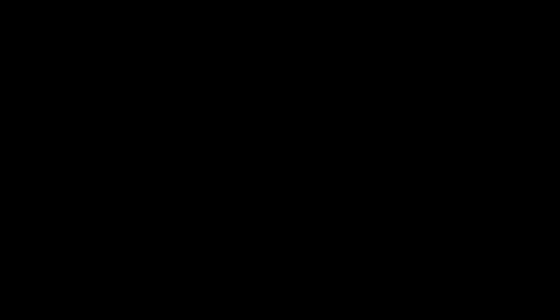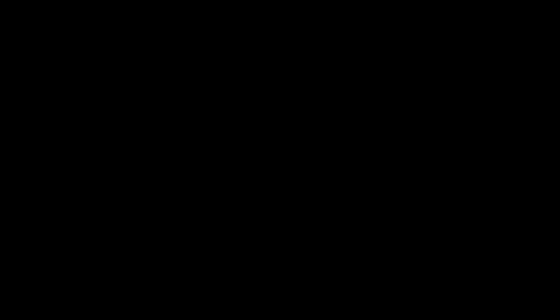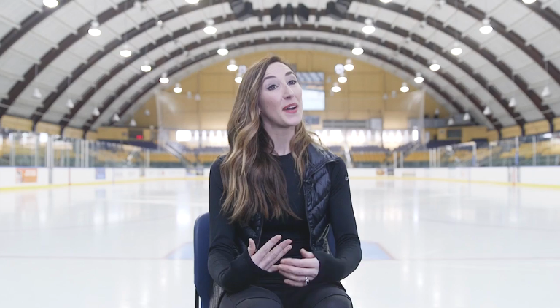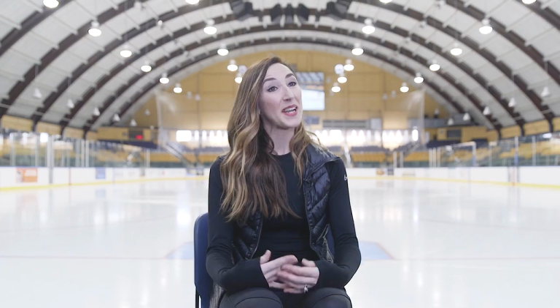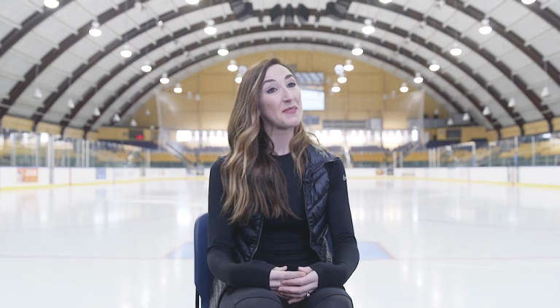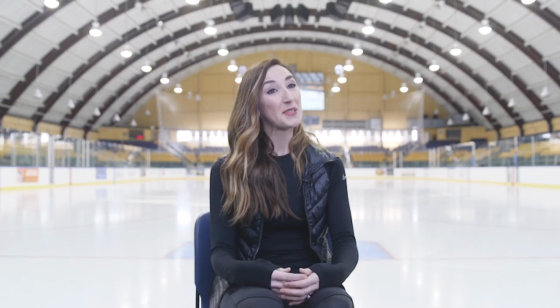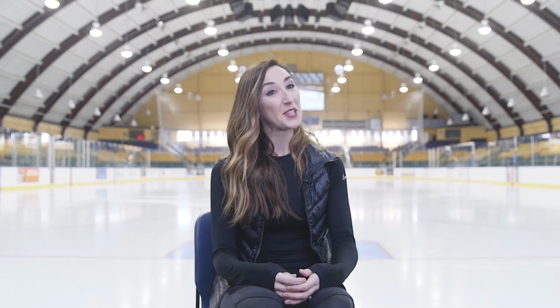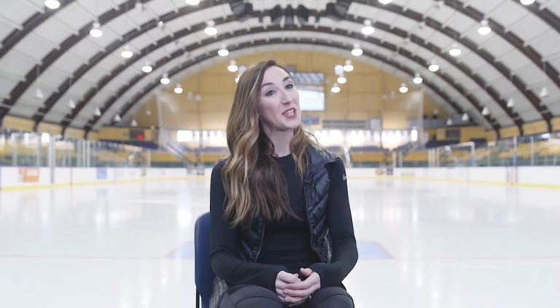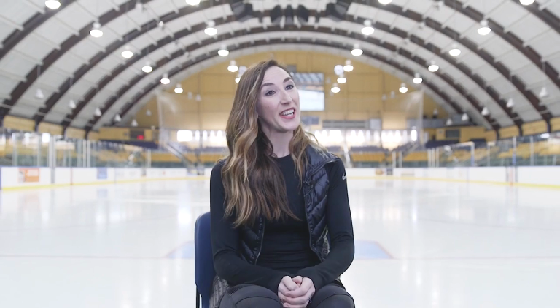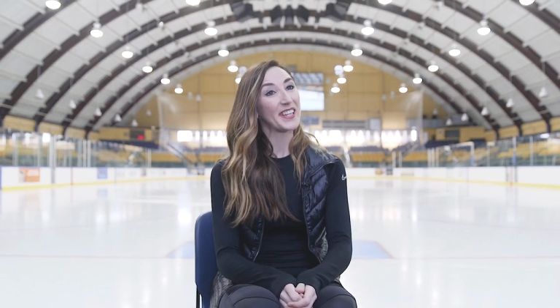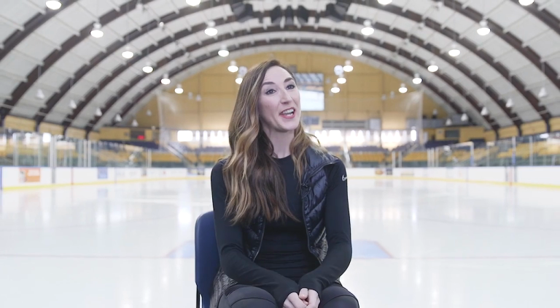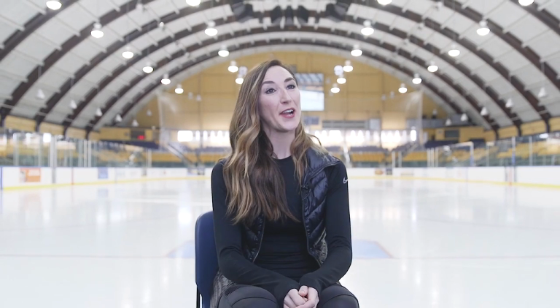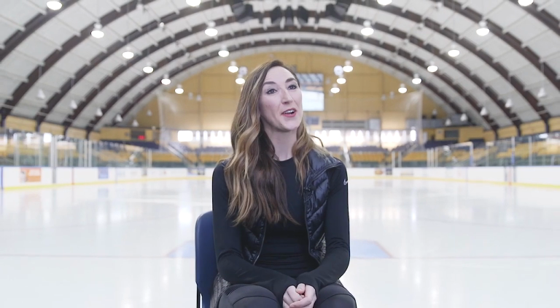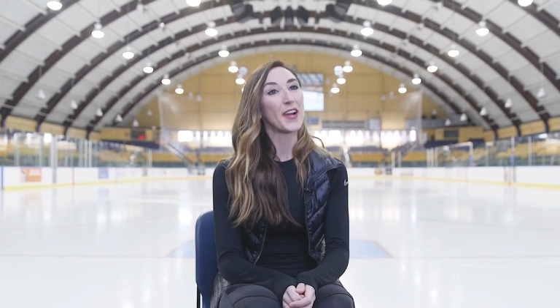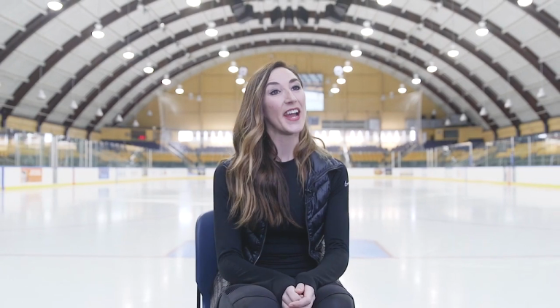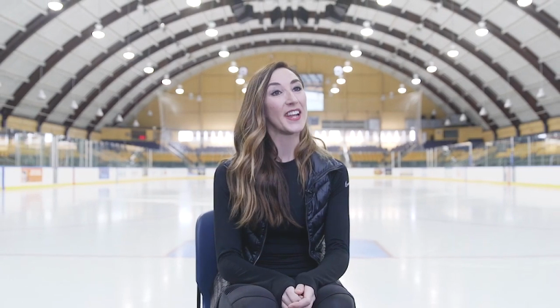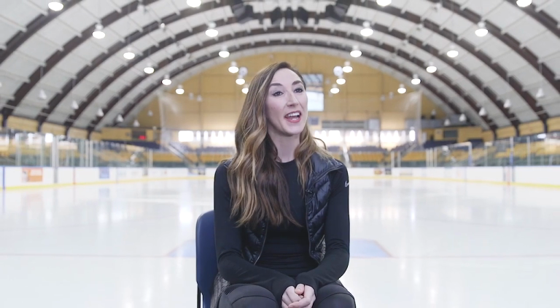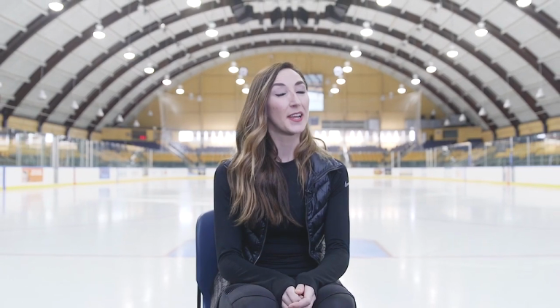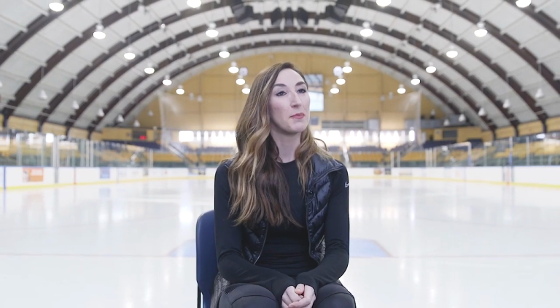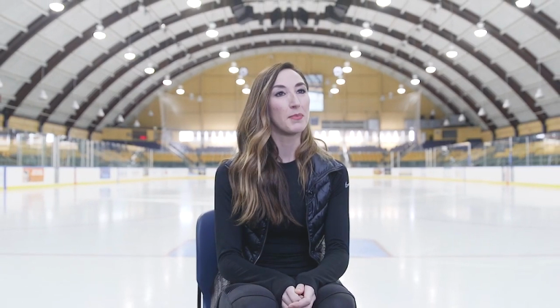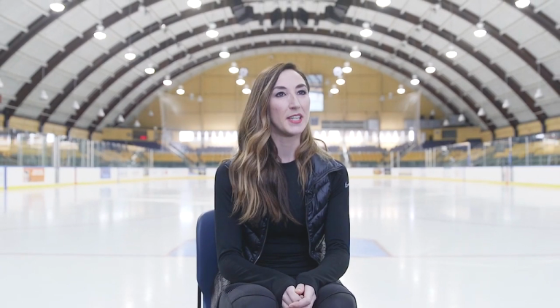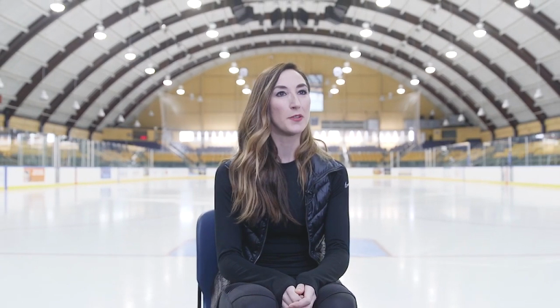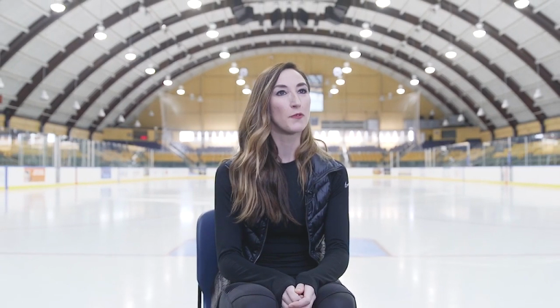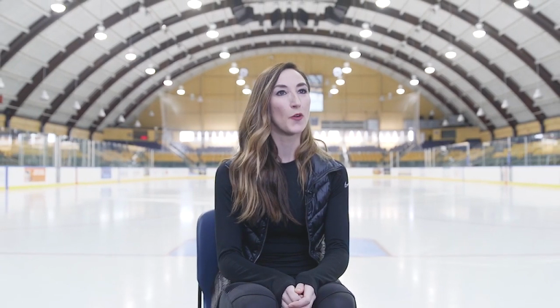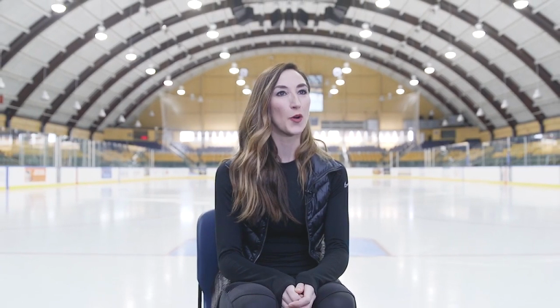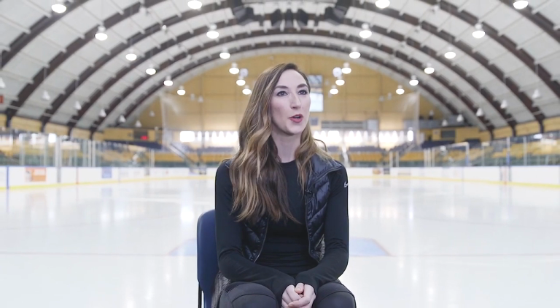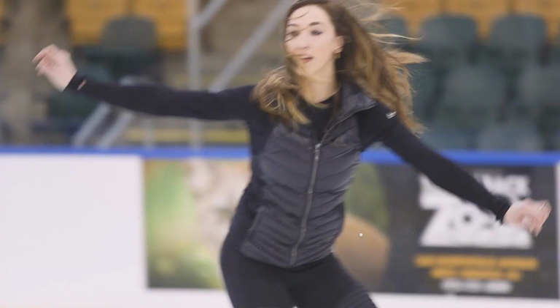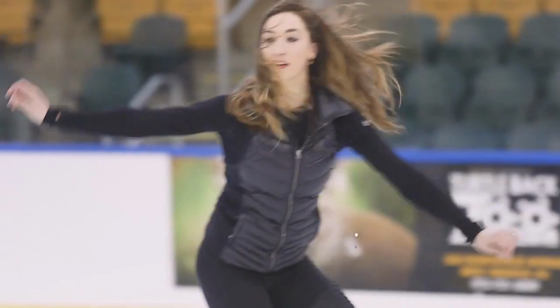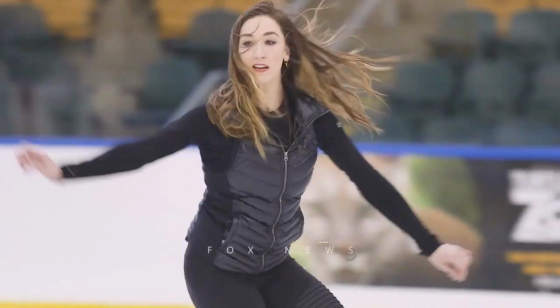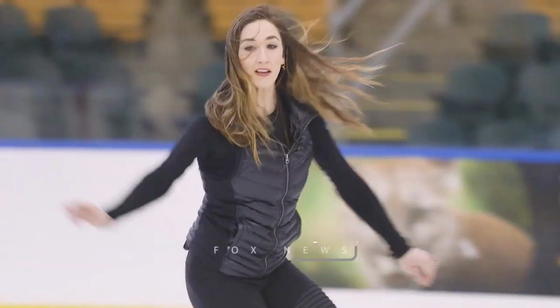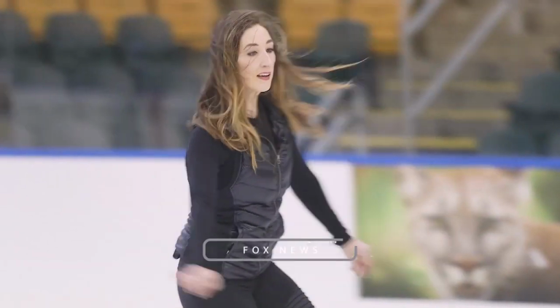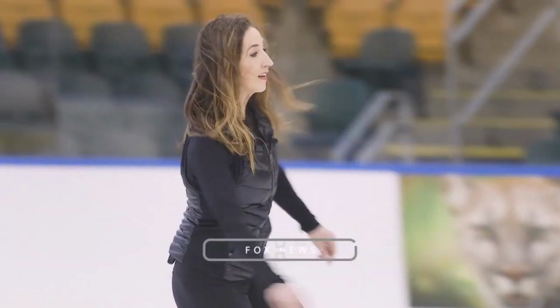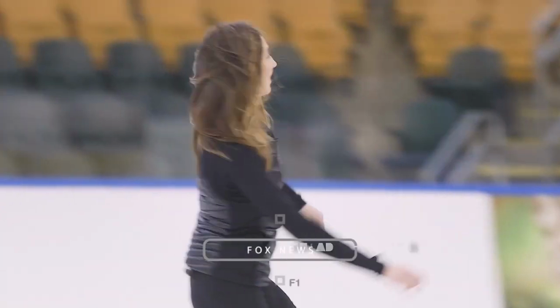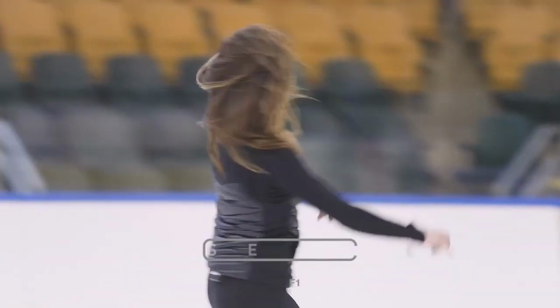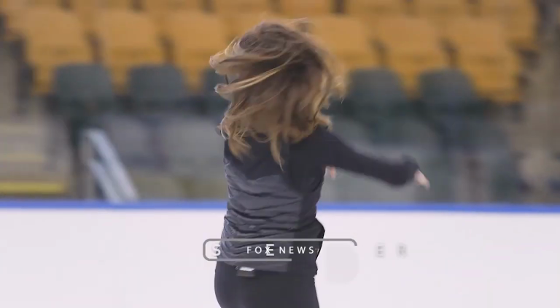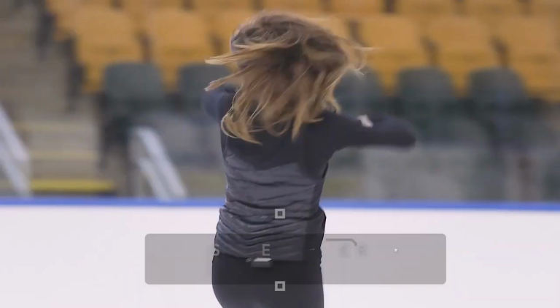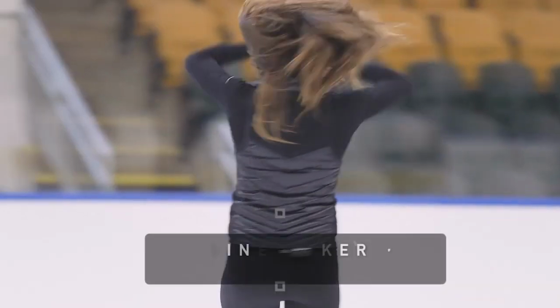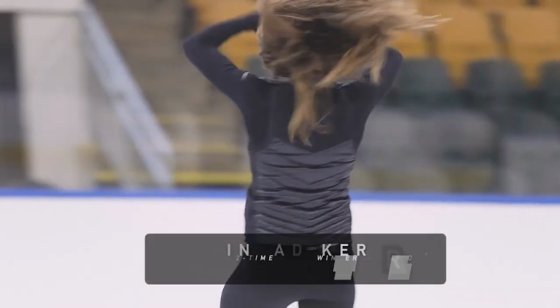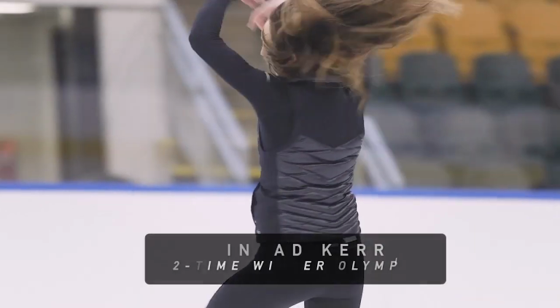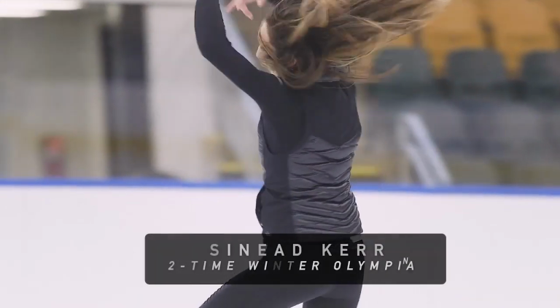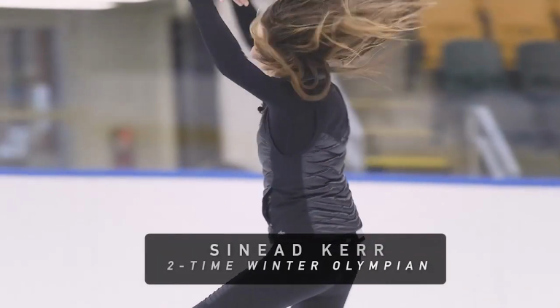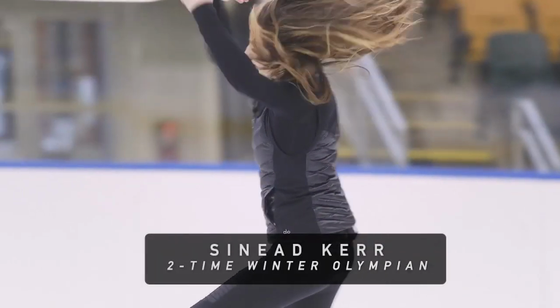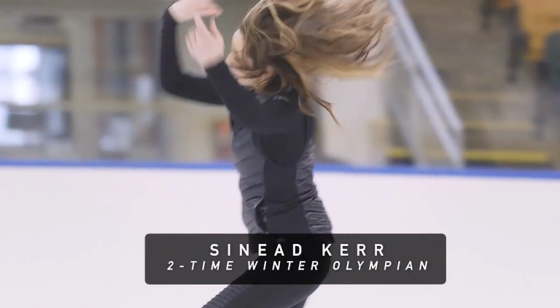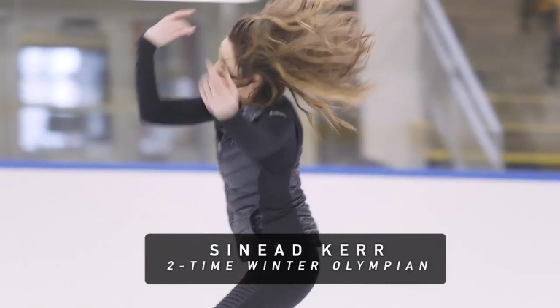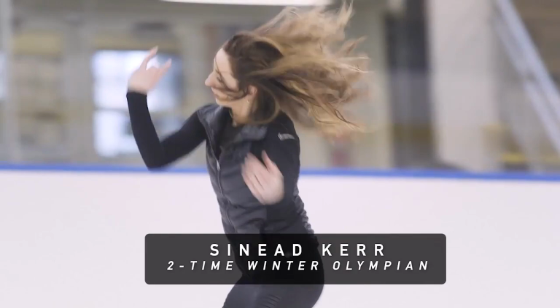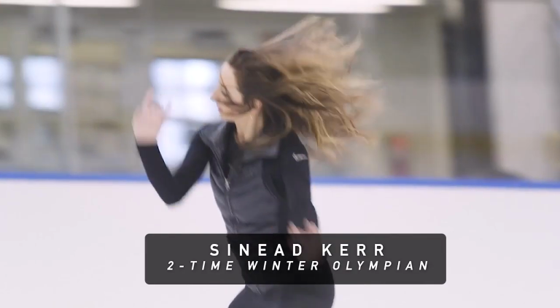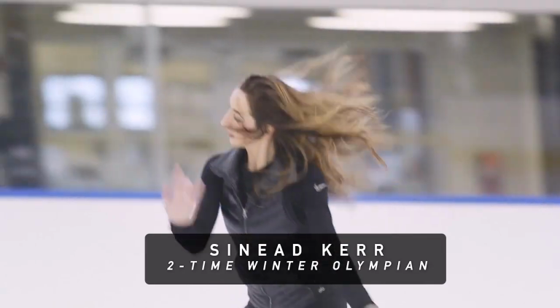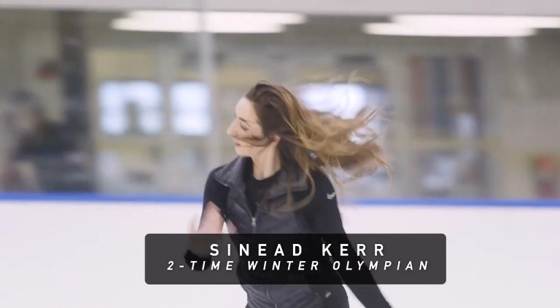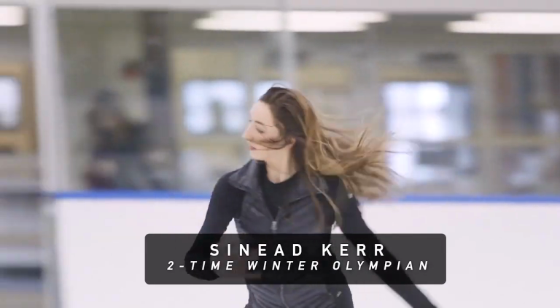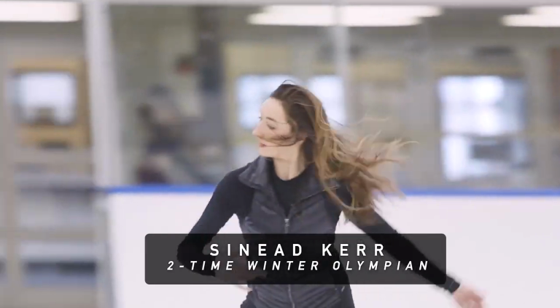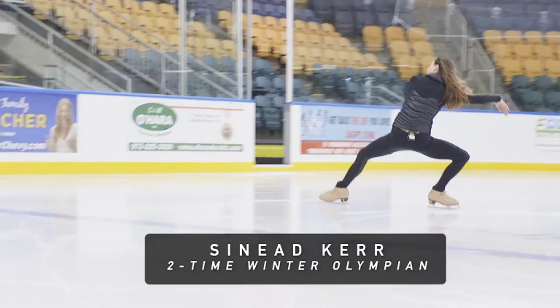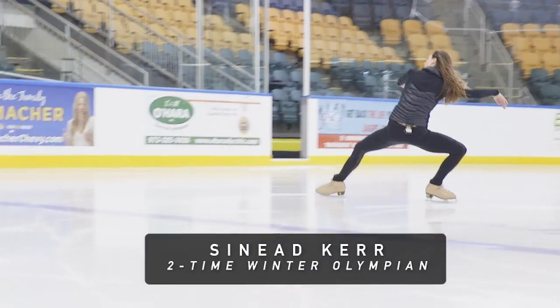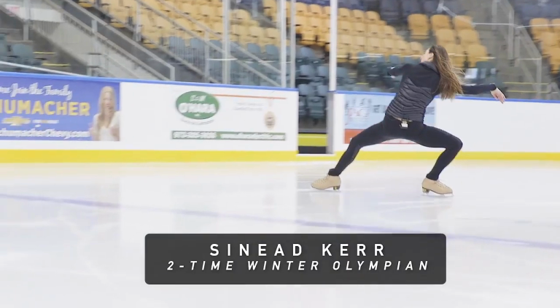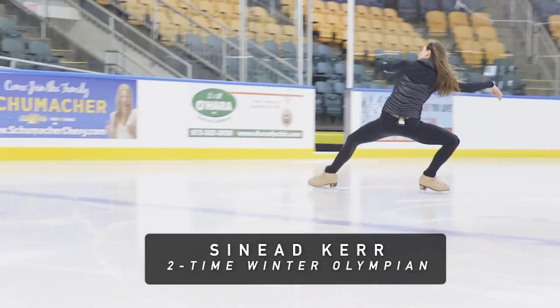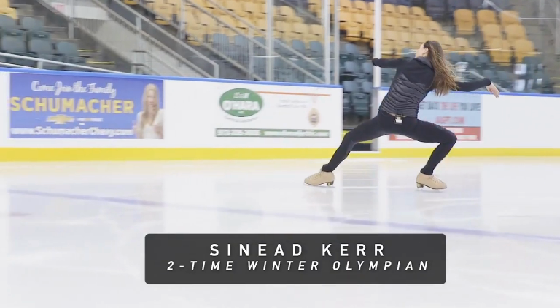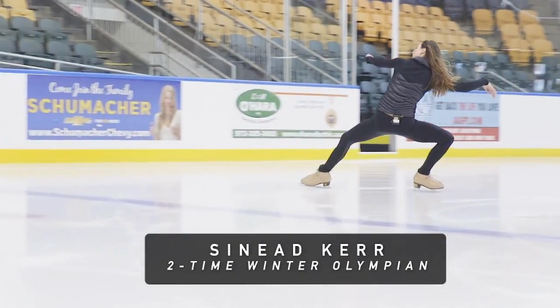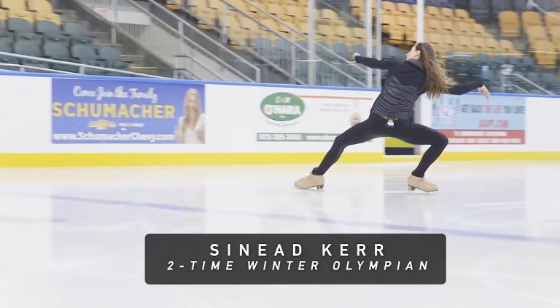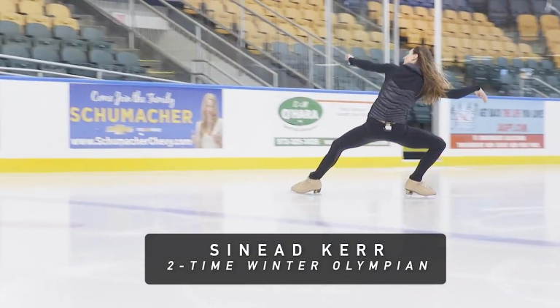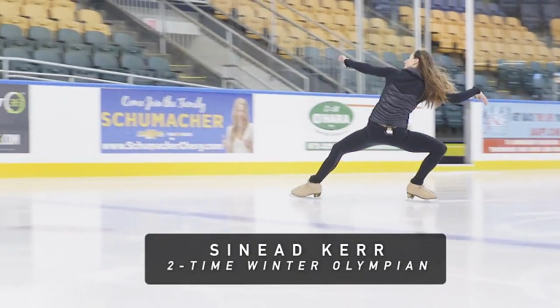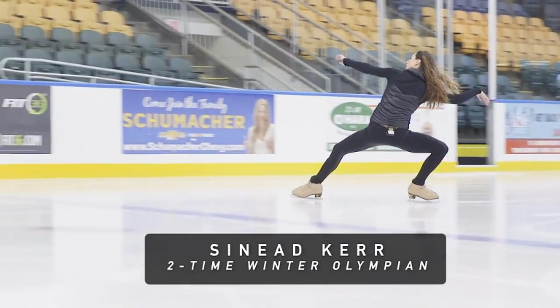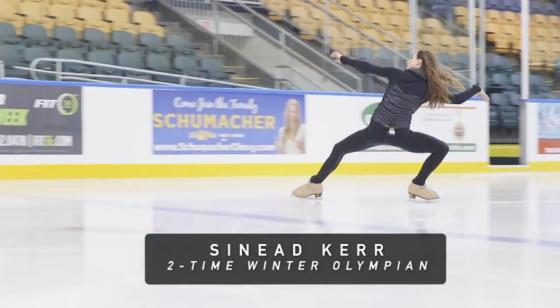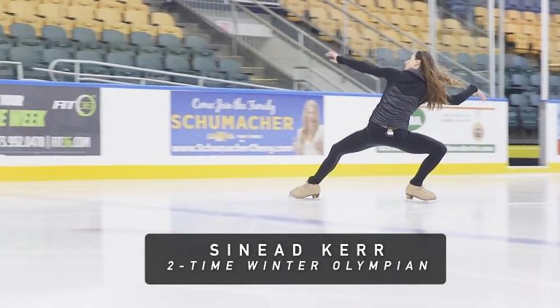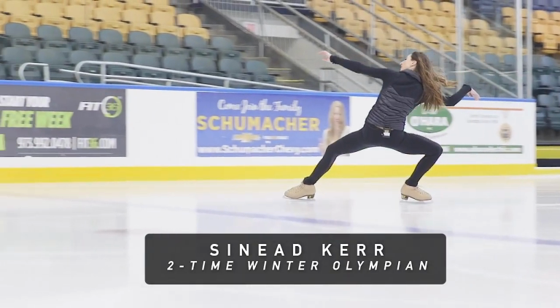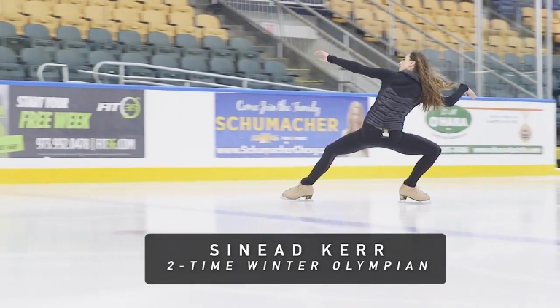My name is Sinead Kerr and I competed for Great Britain in the 2006 Olympic Games and the 2010 Olympic Games.